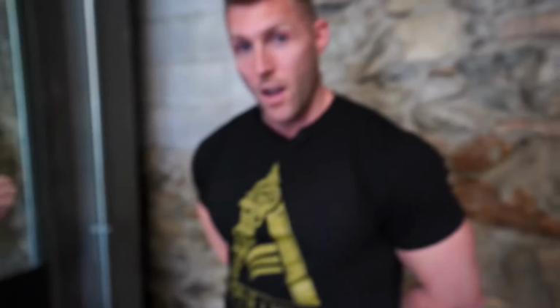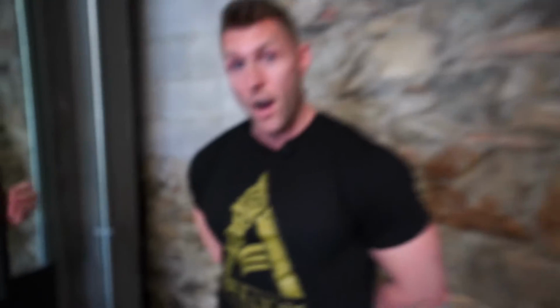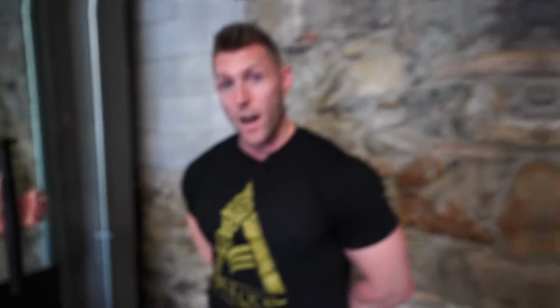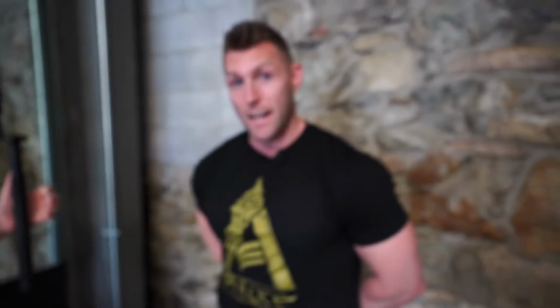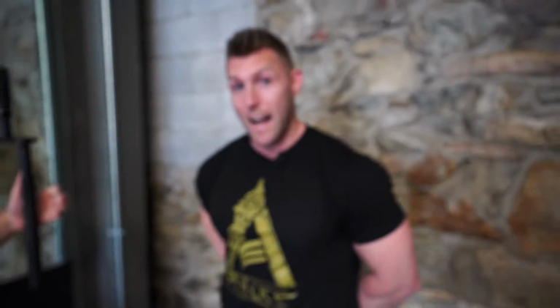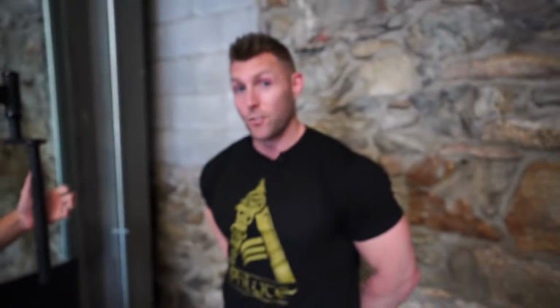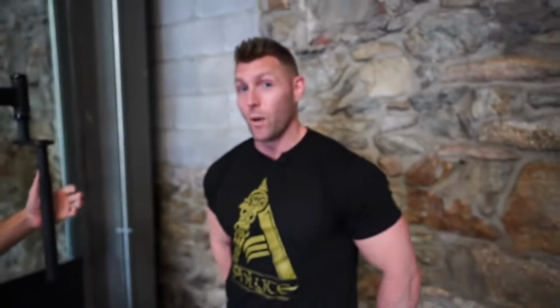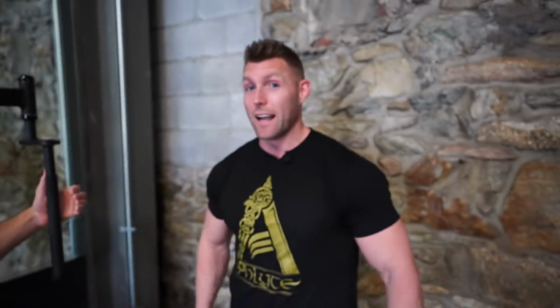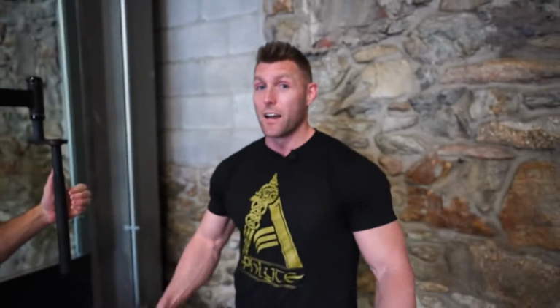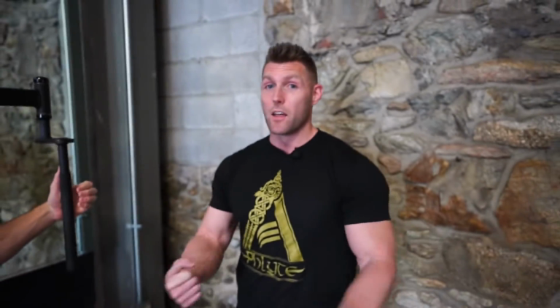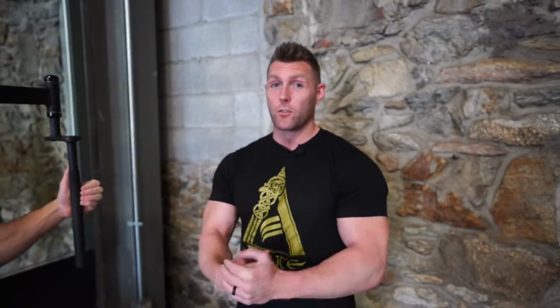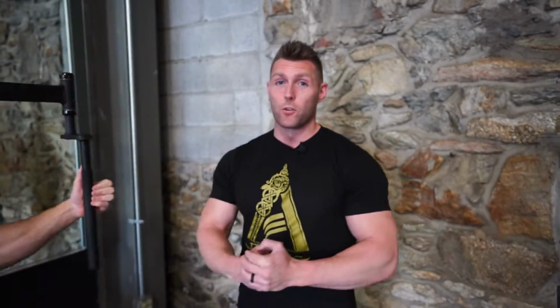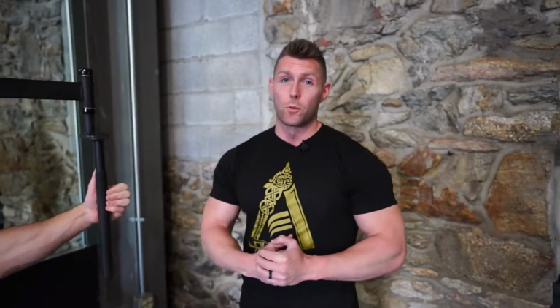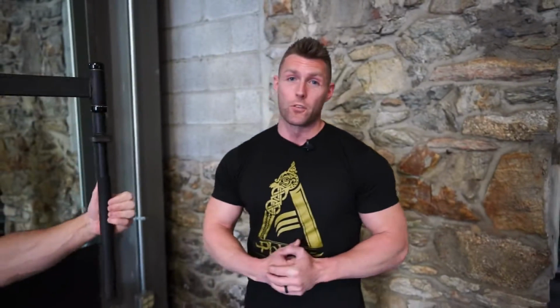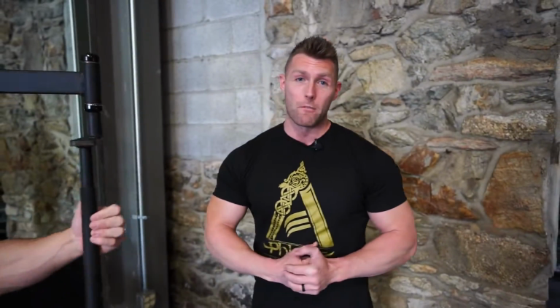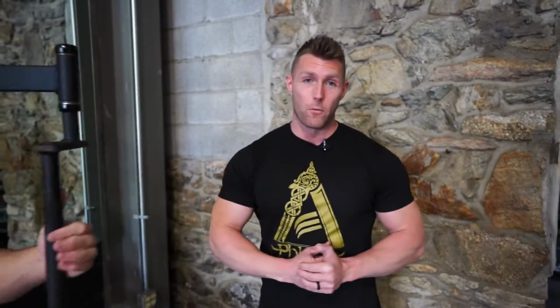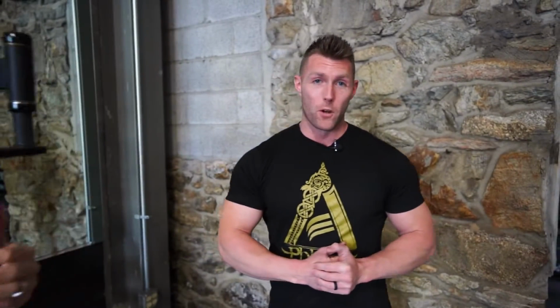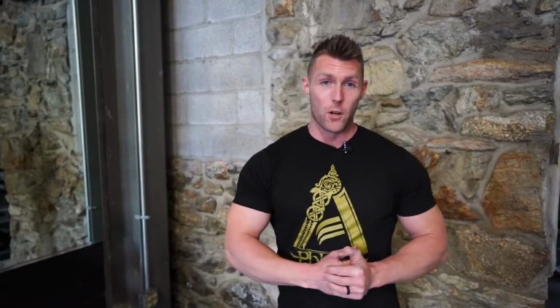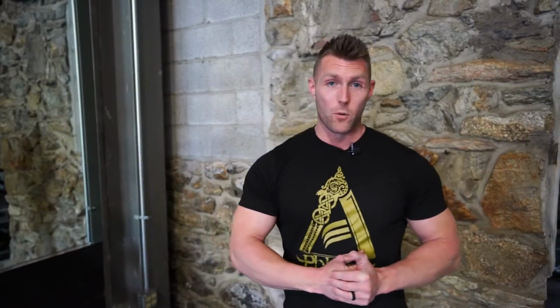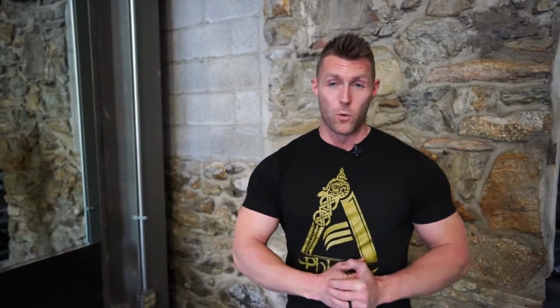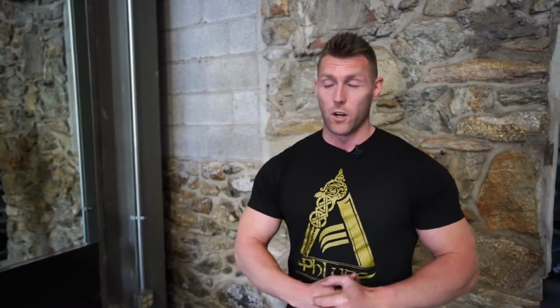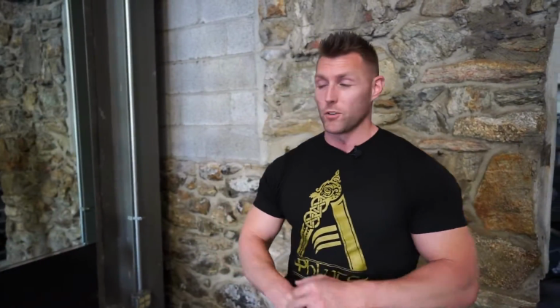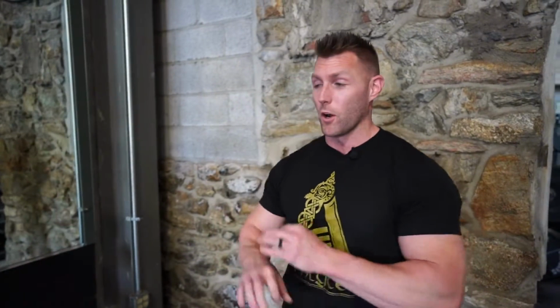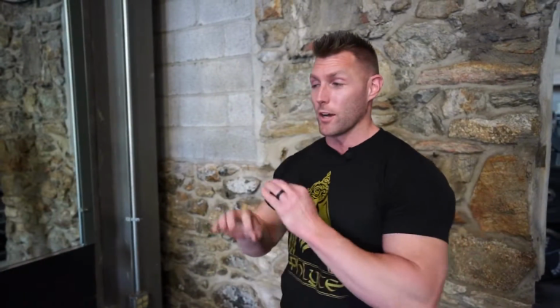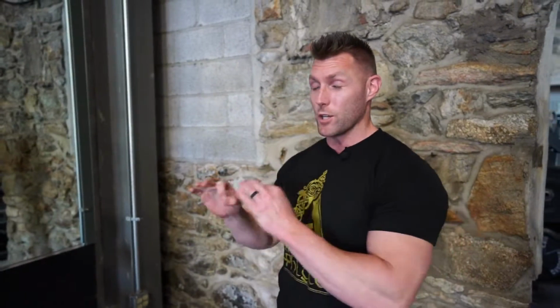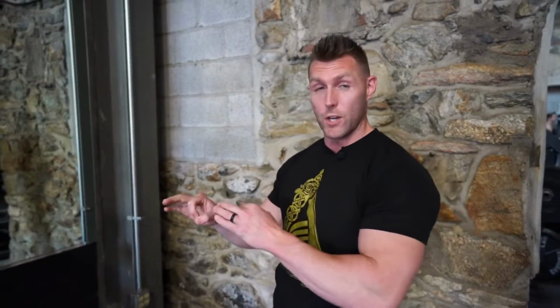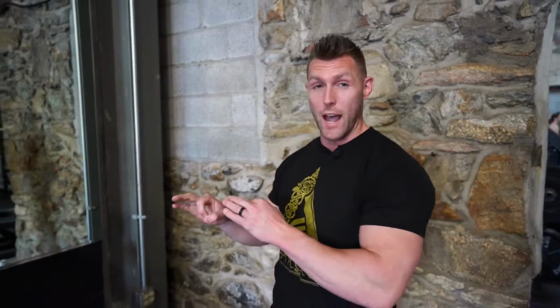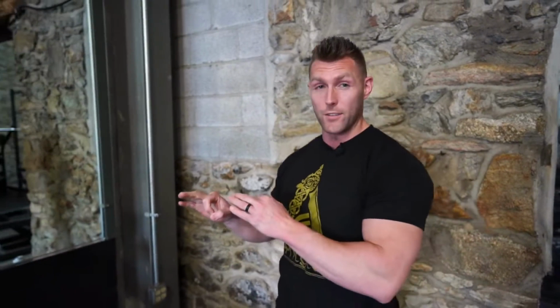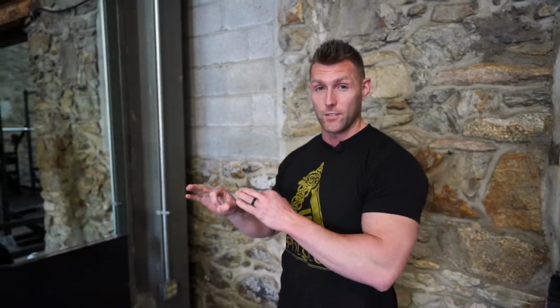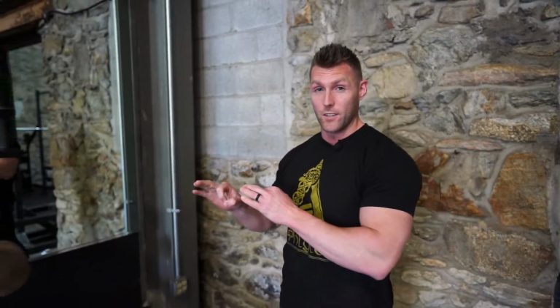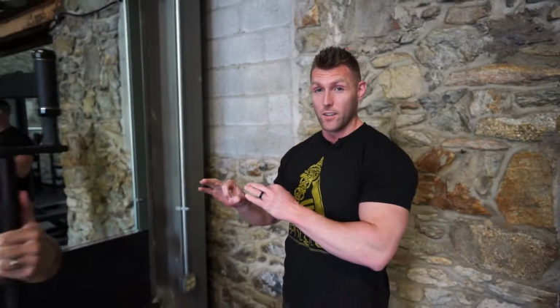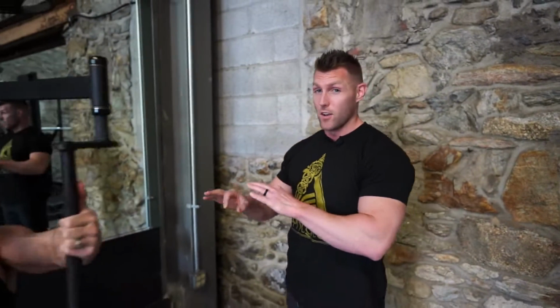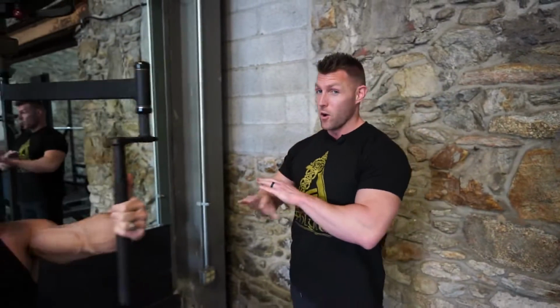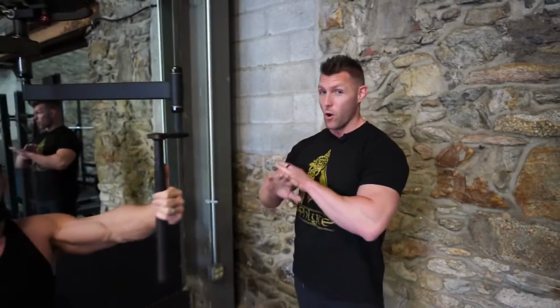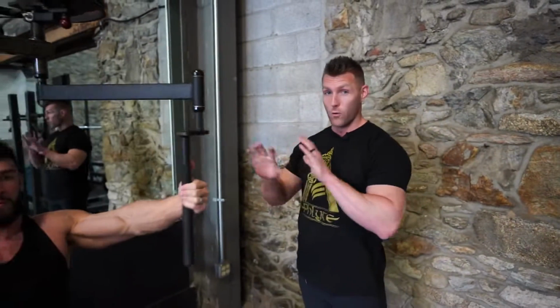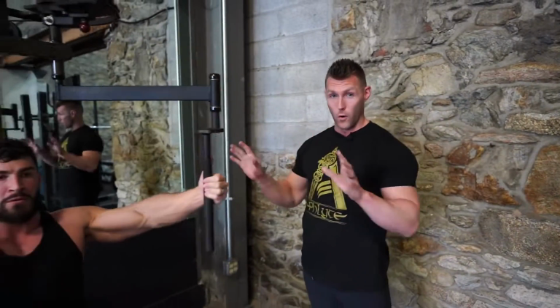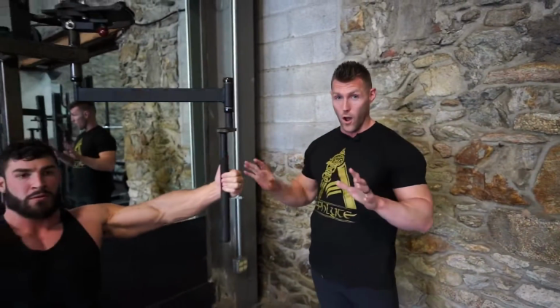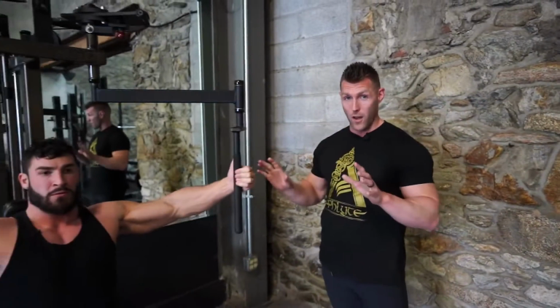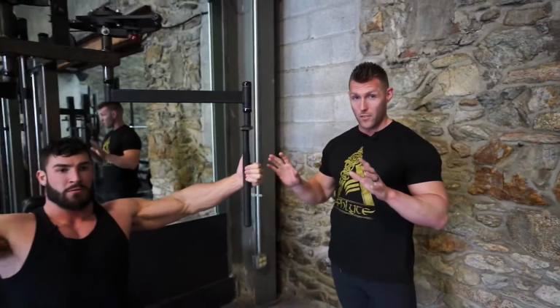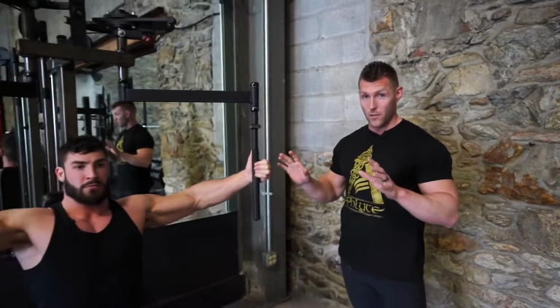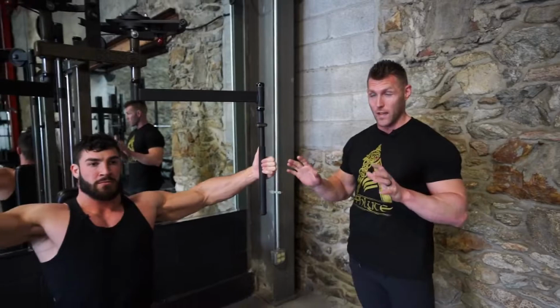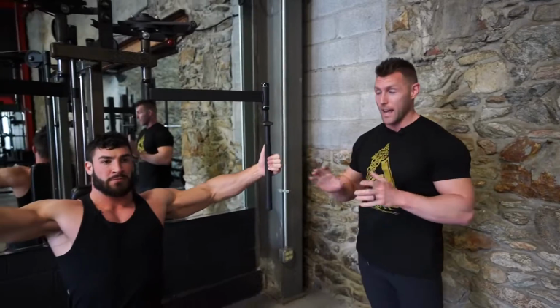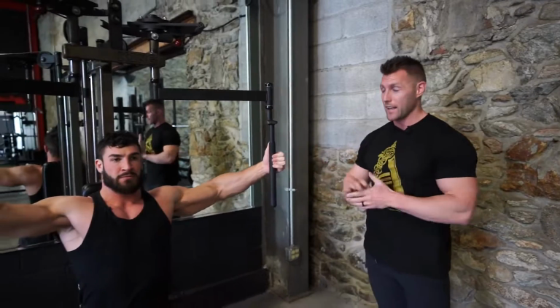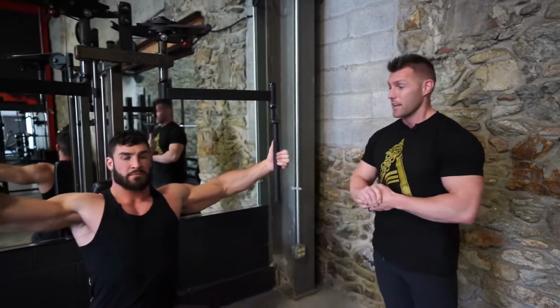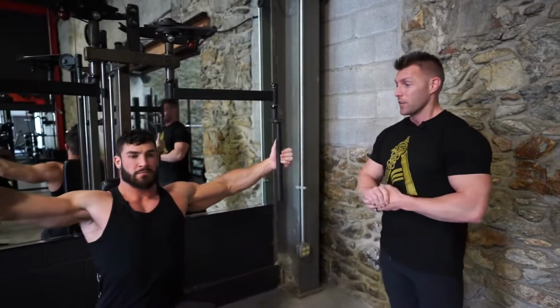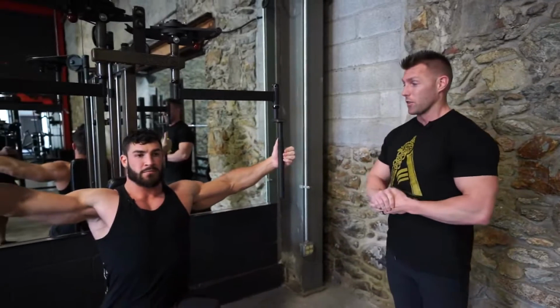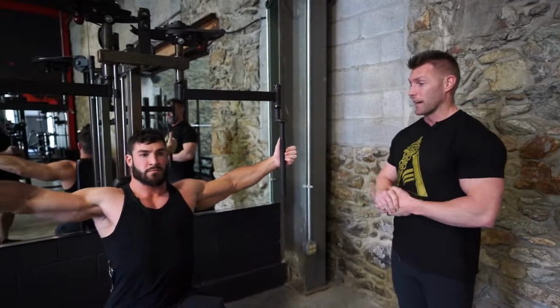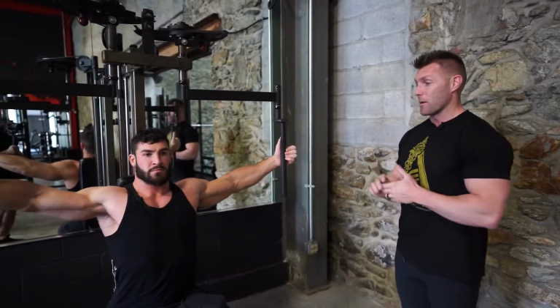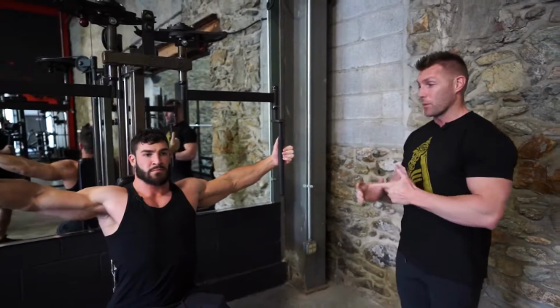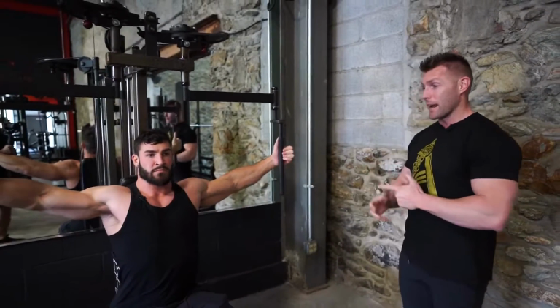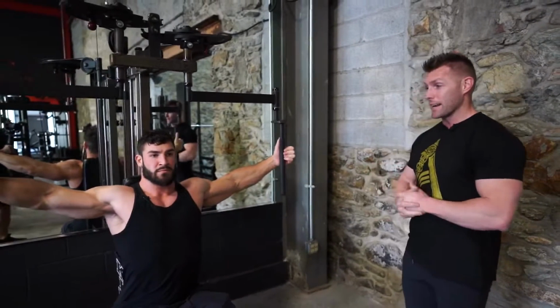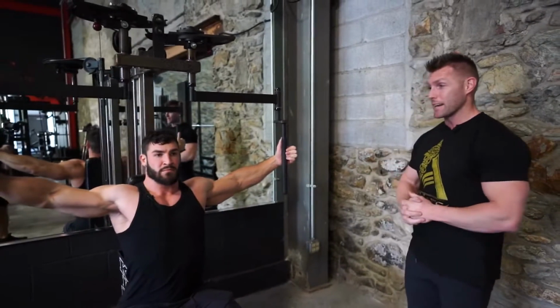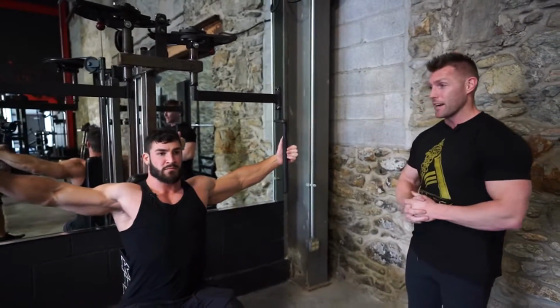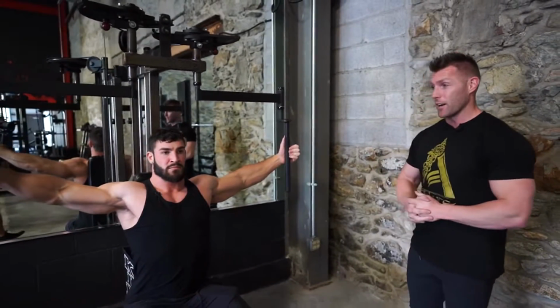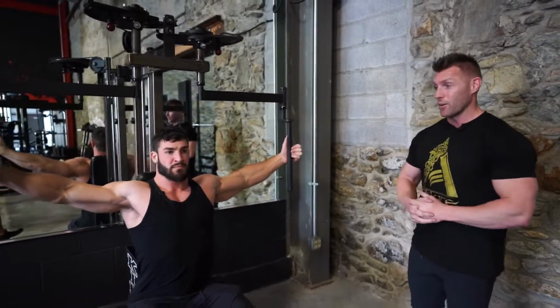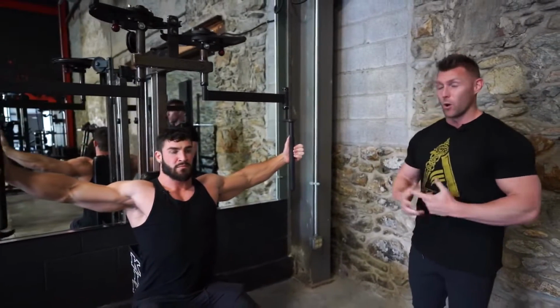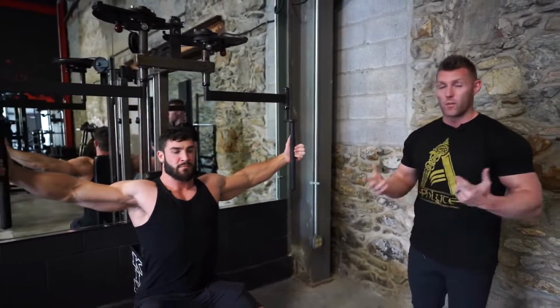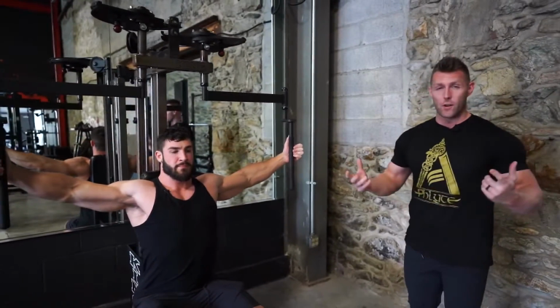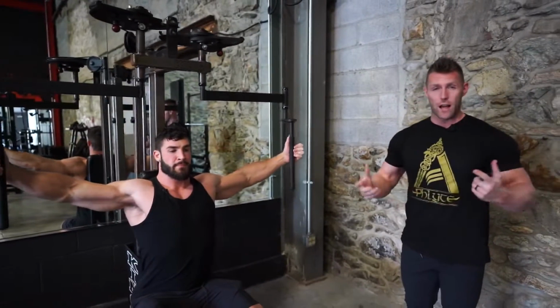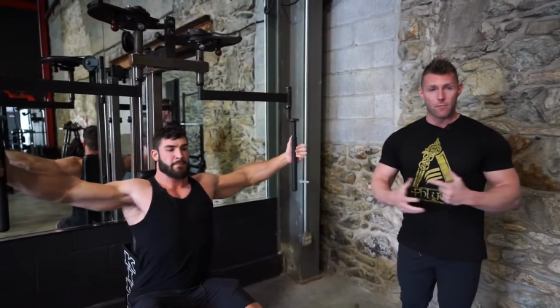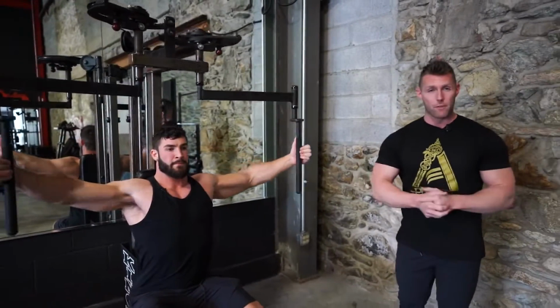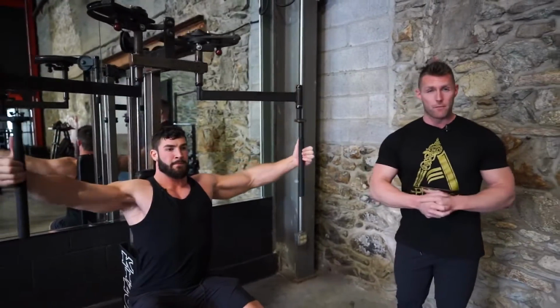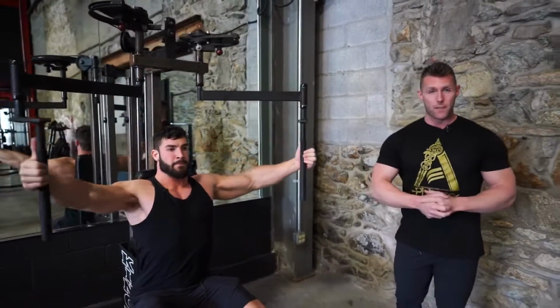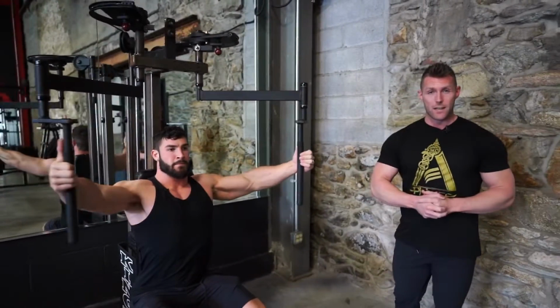All right guys, I got another superset for you. We're going to target chest overall. I got Brandon here, and we're over here at Alphalay Fitness.